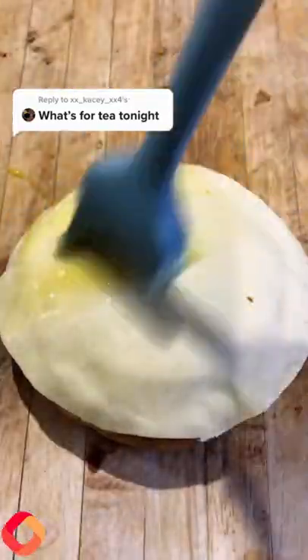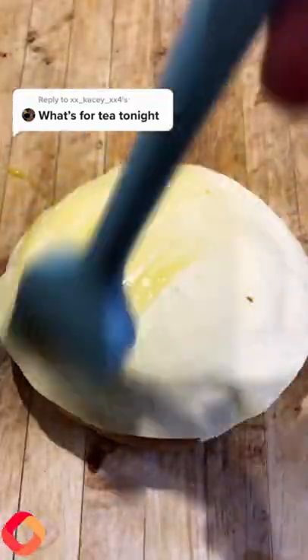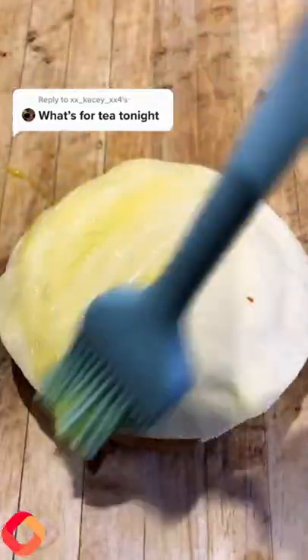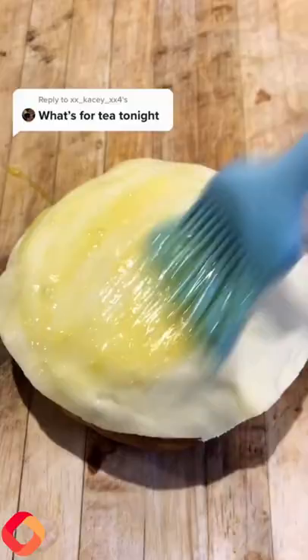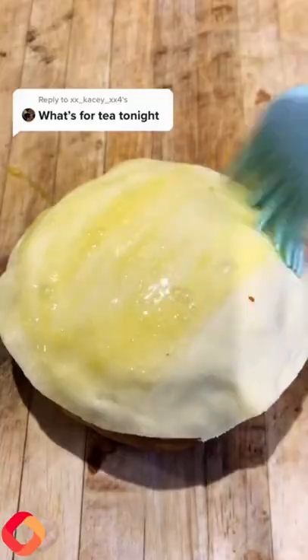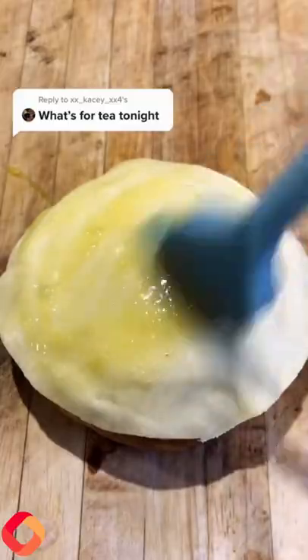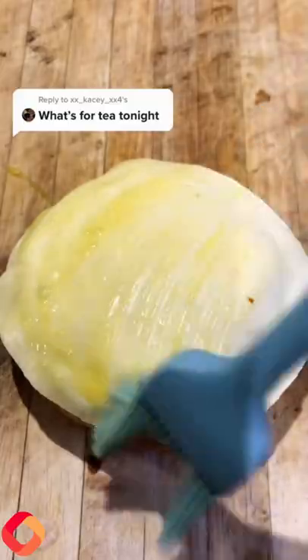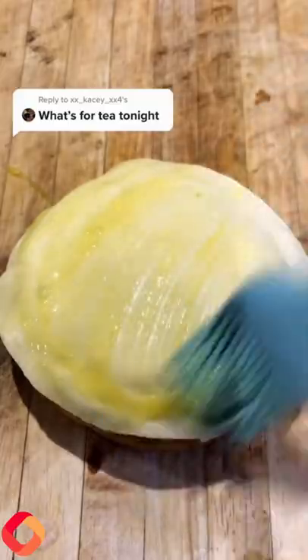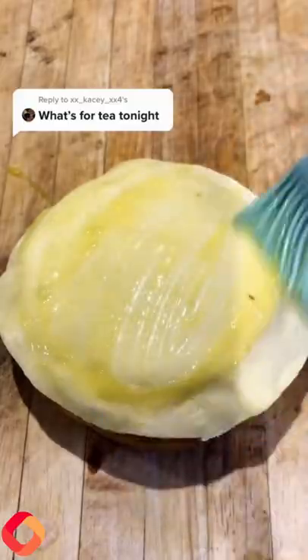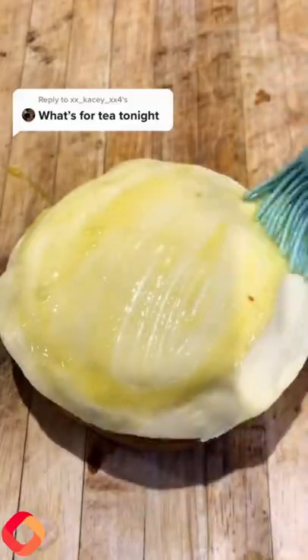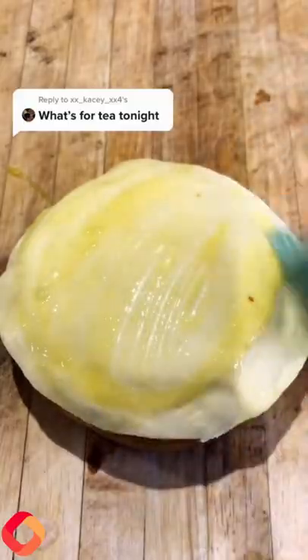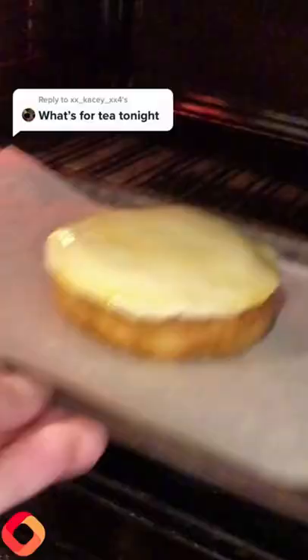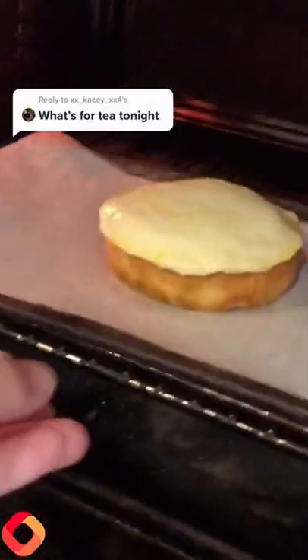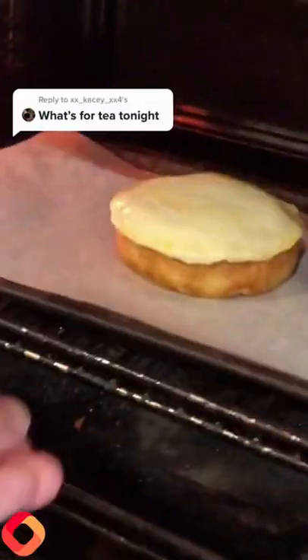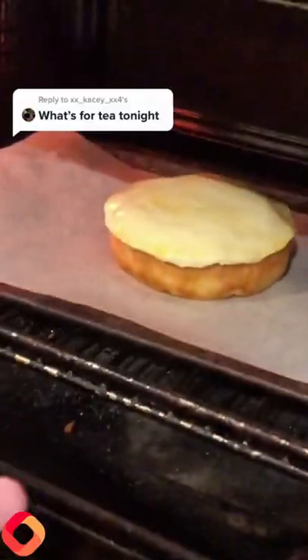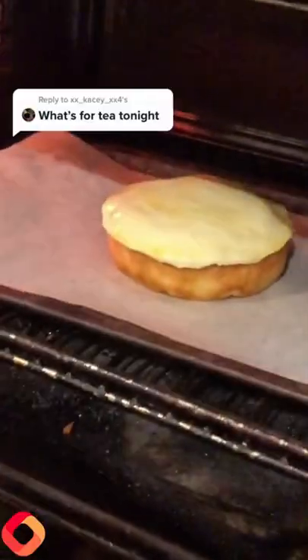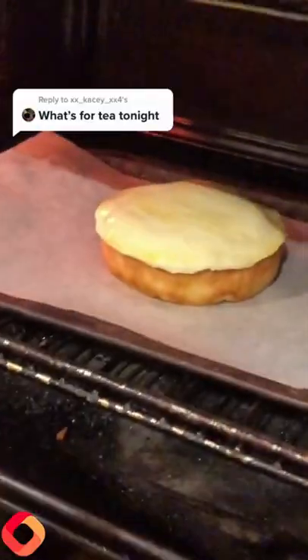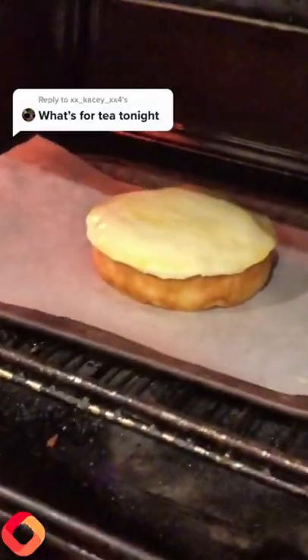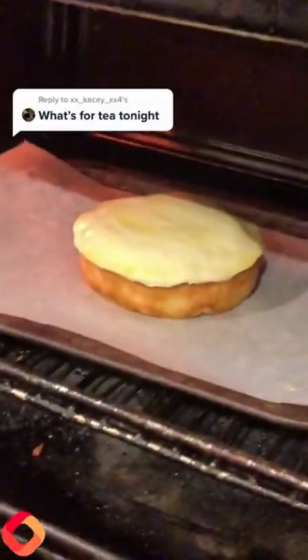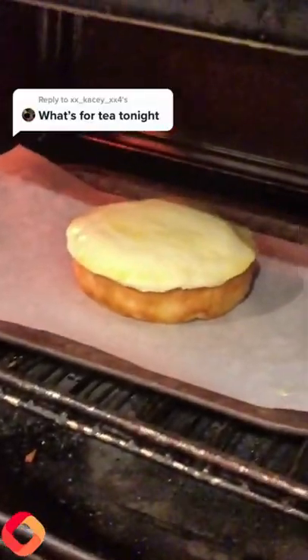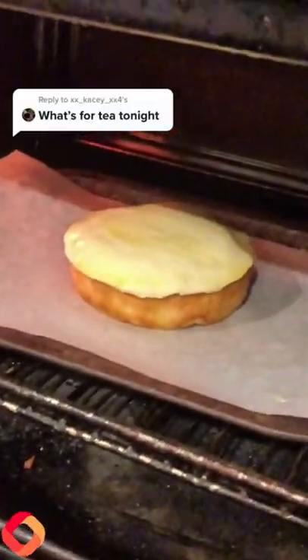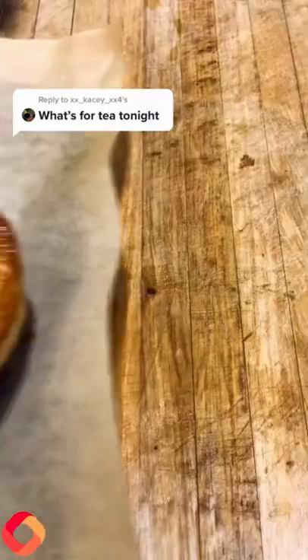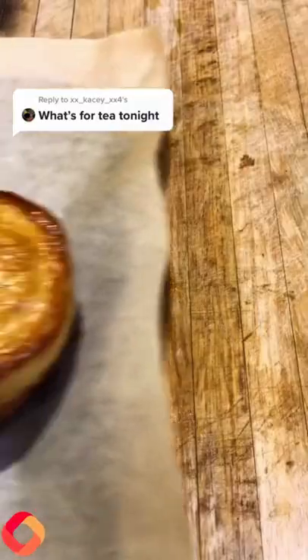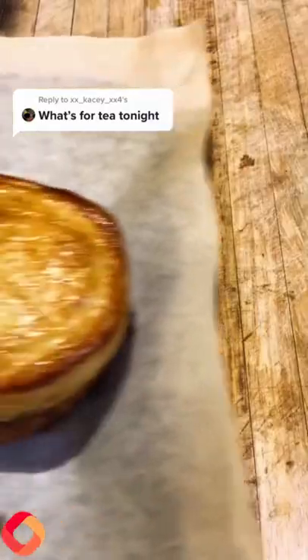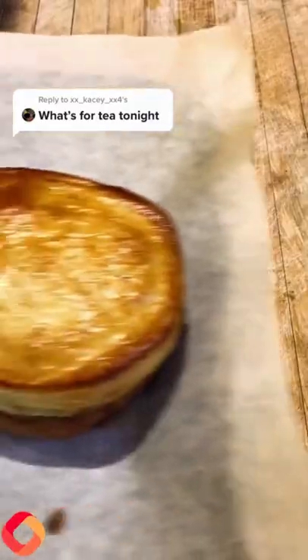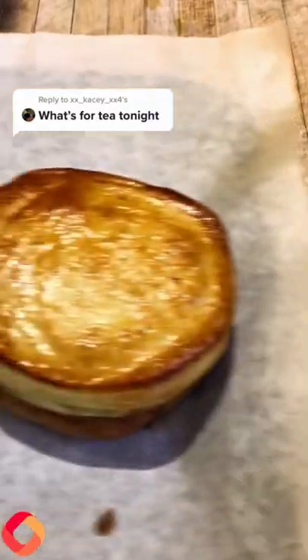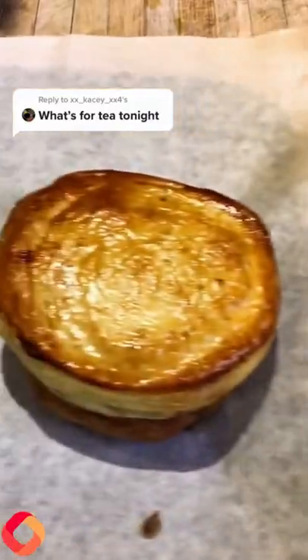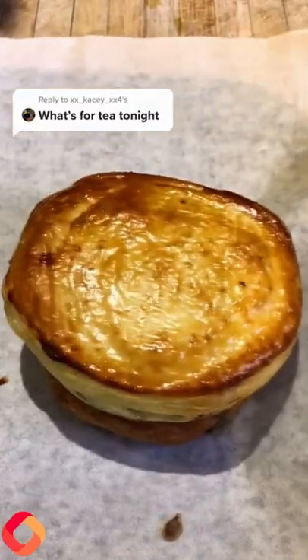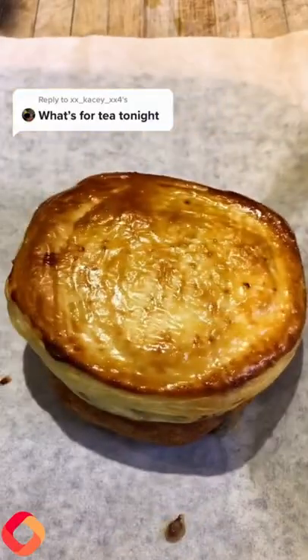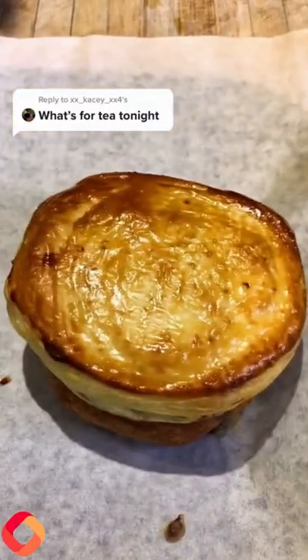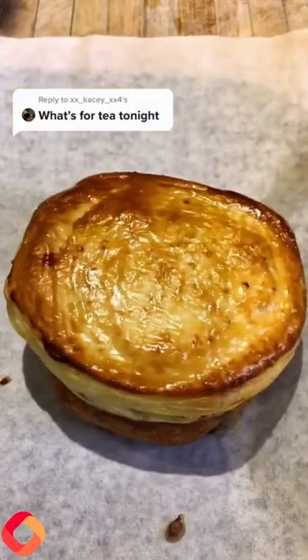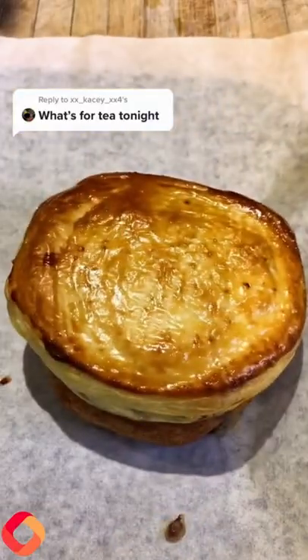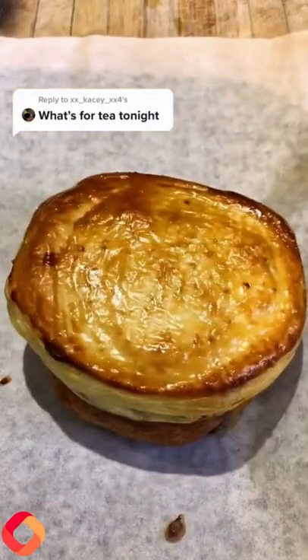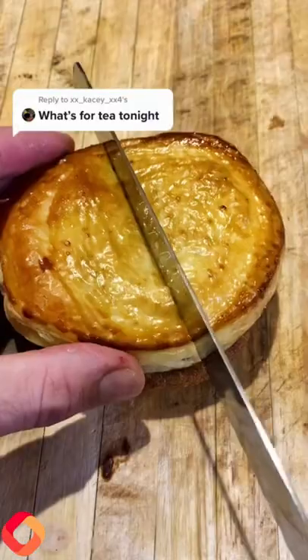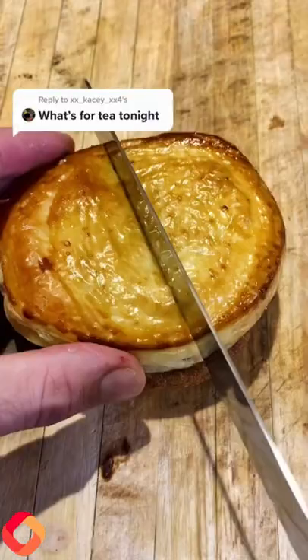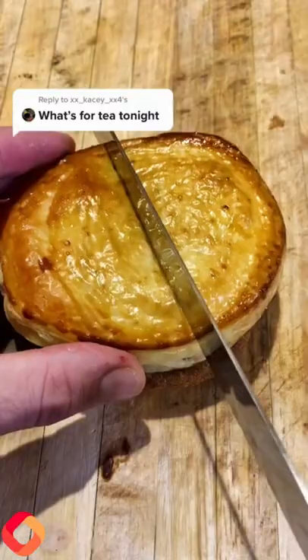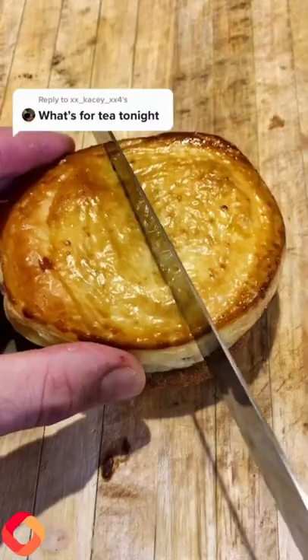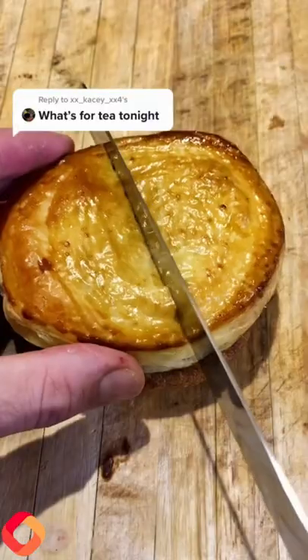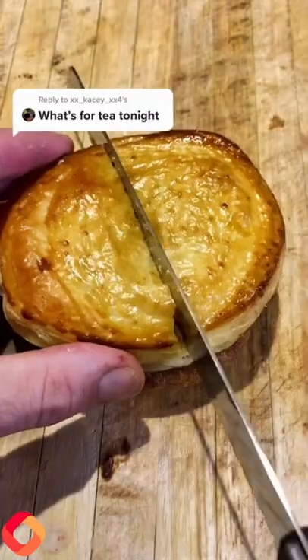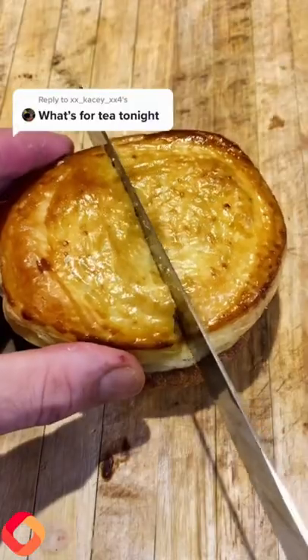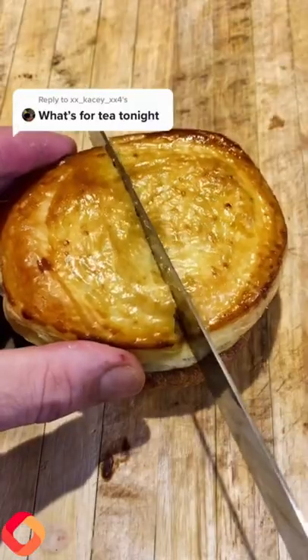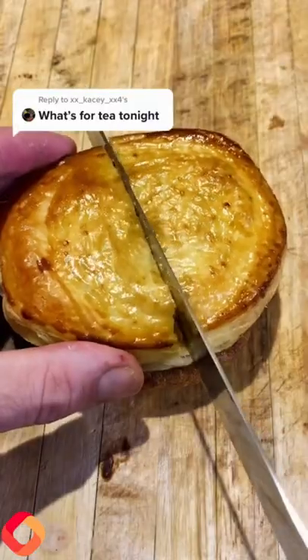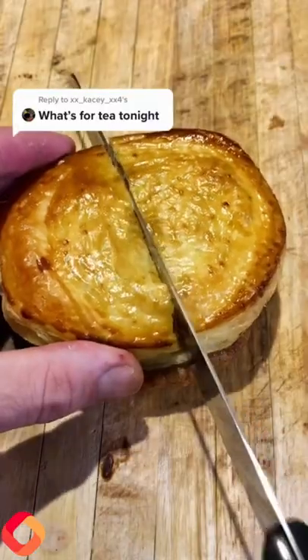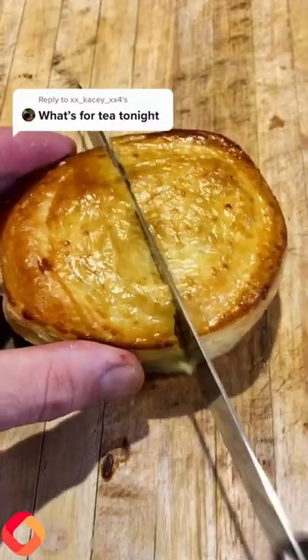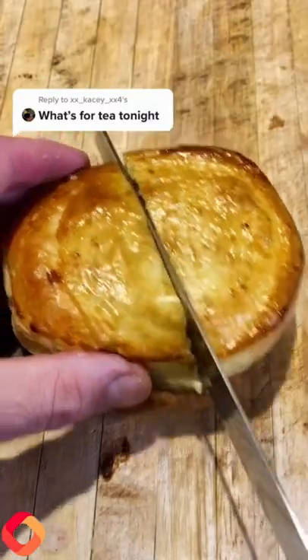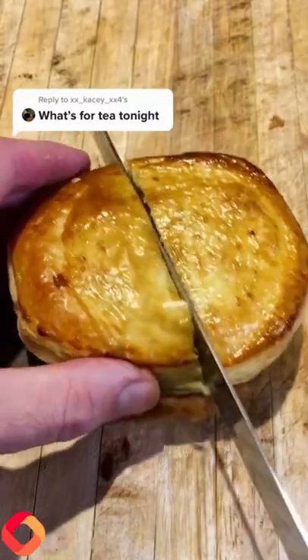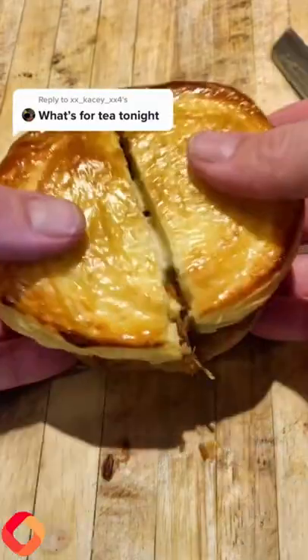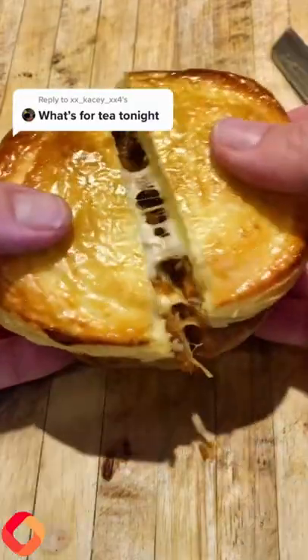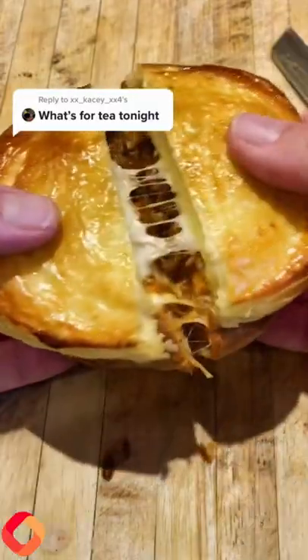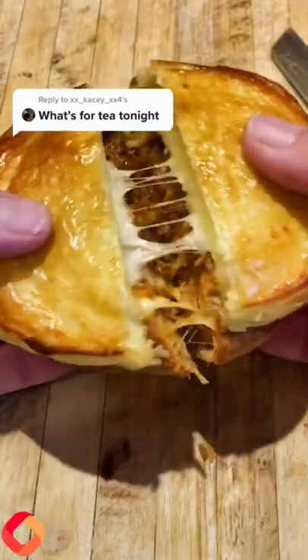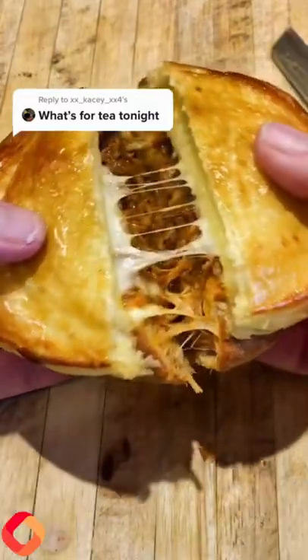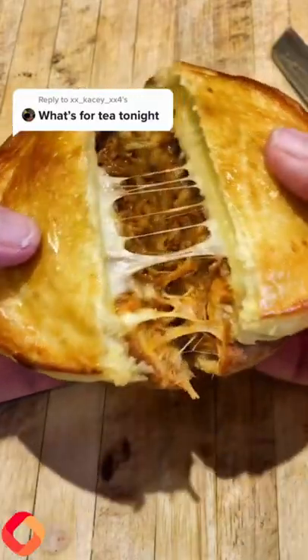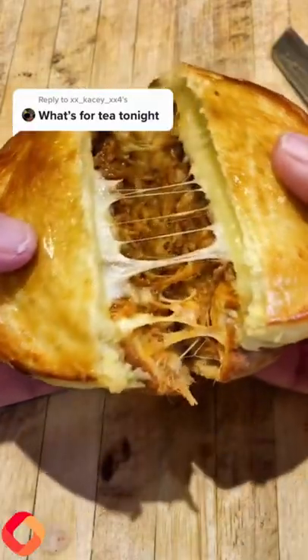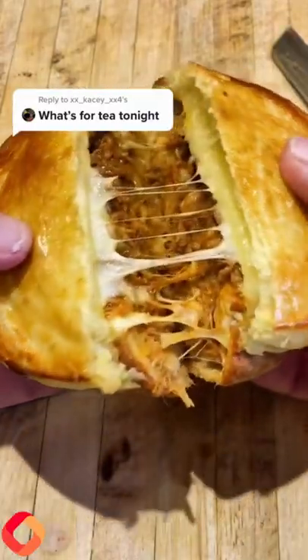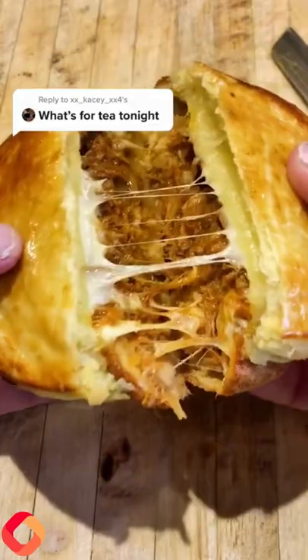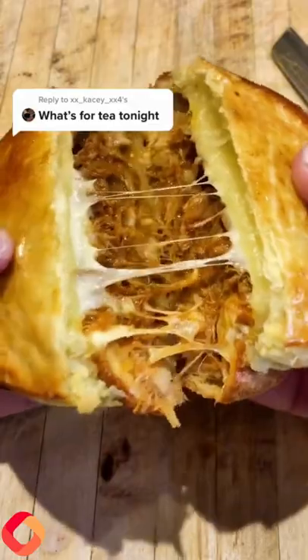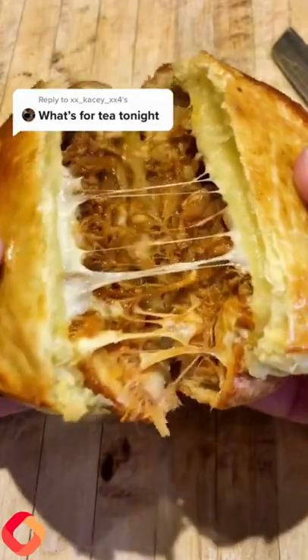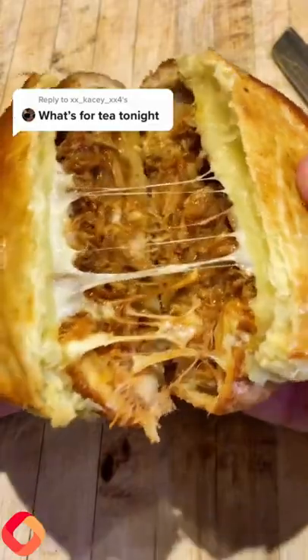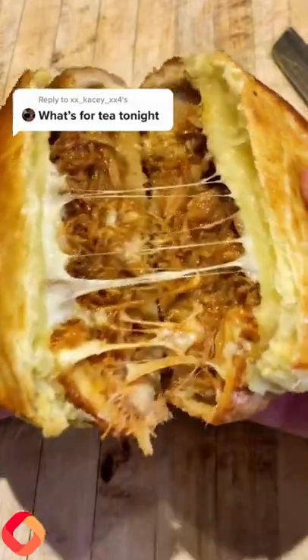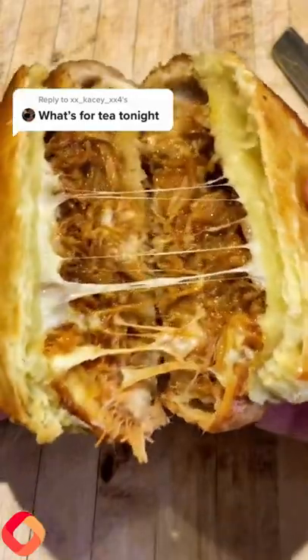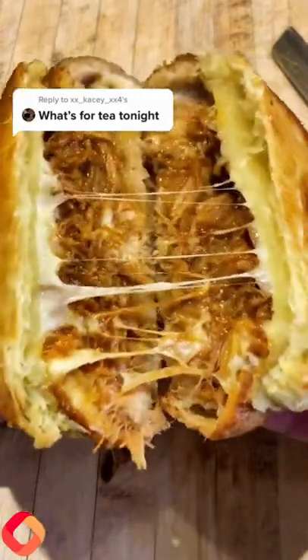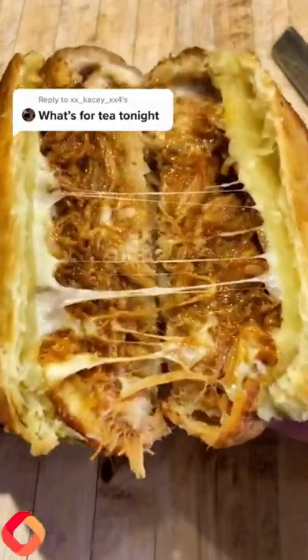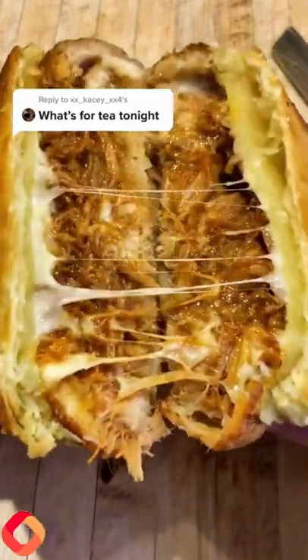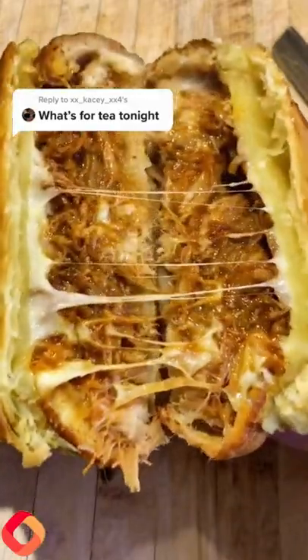Give that a good egg wash over the top as well, into an oven about 20 minutes, and here it is. Greggs, Wenzel's, get them in the shops - this was delicious!